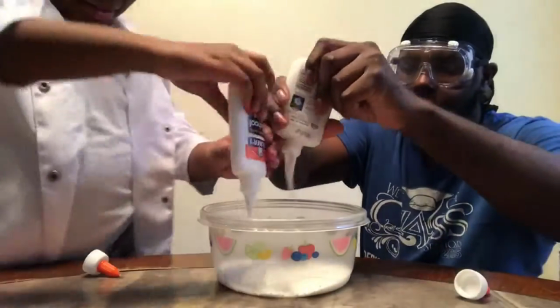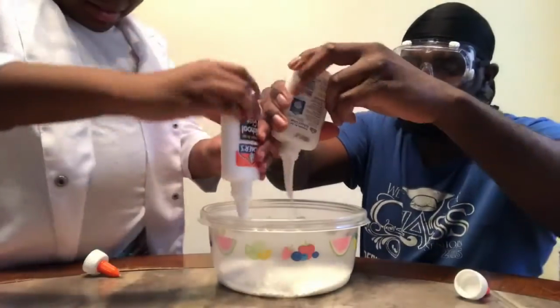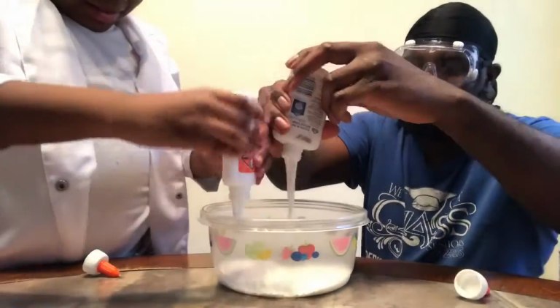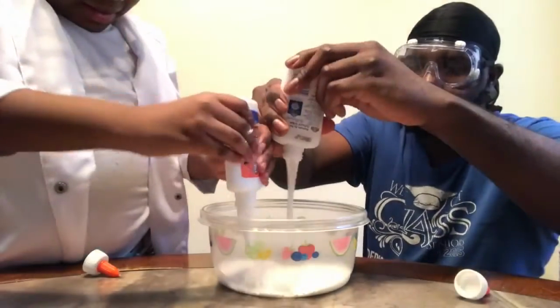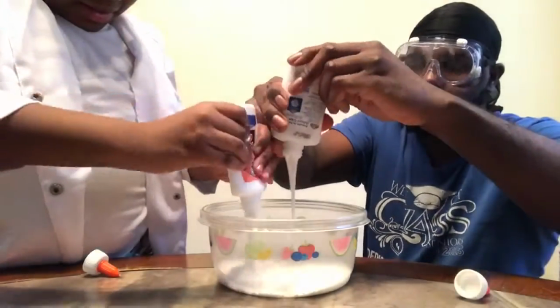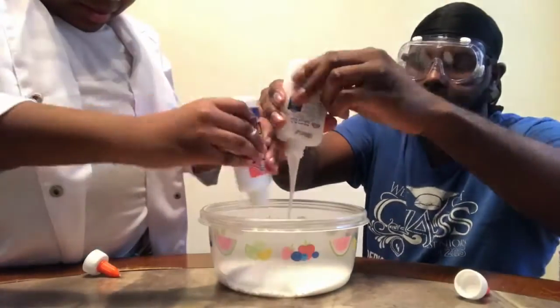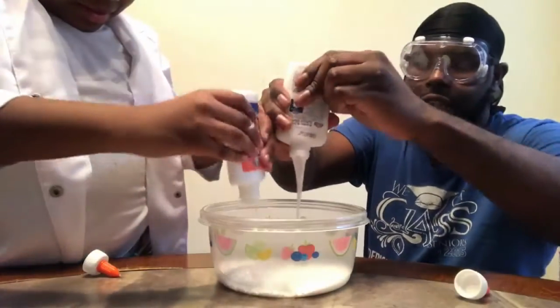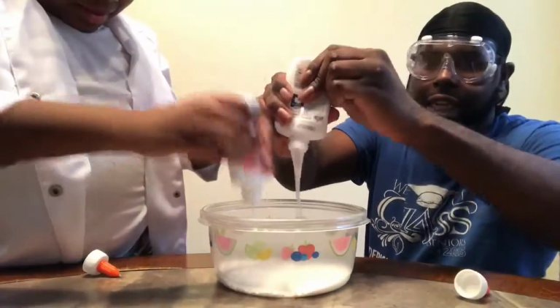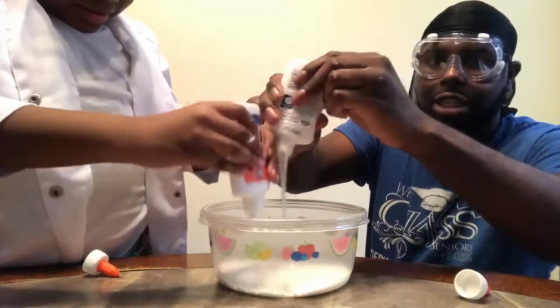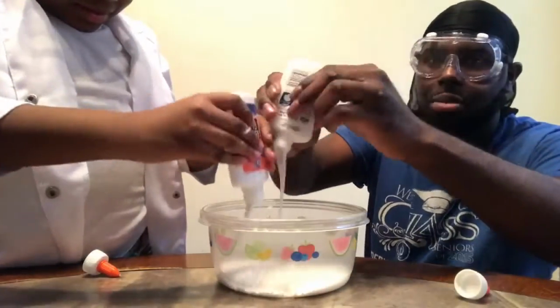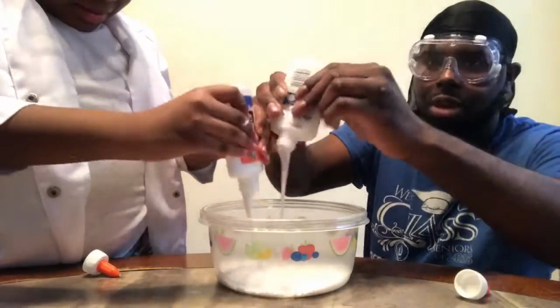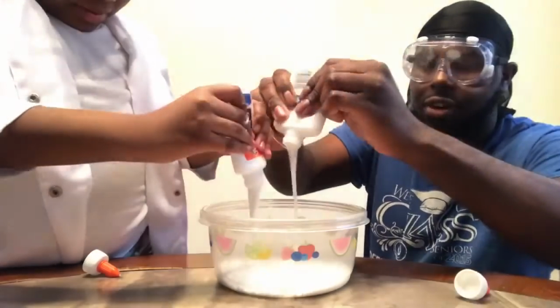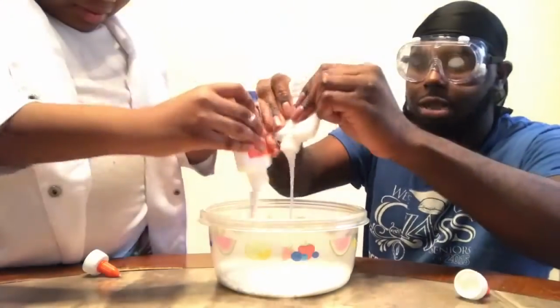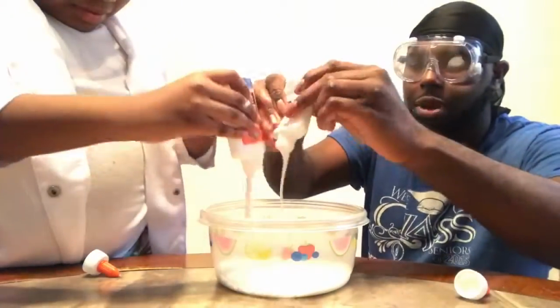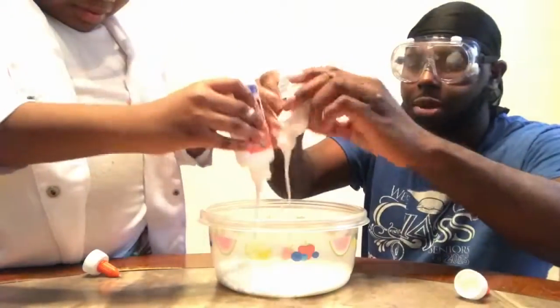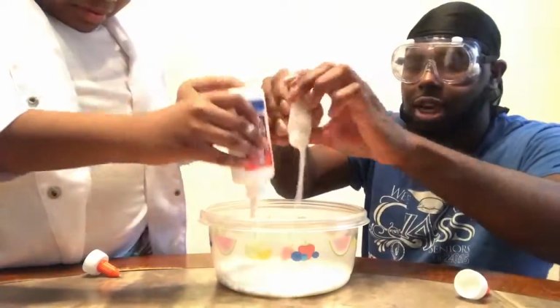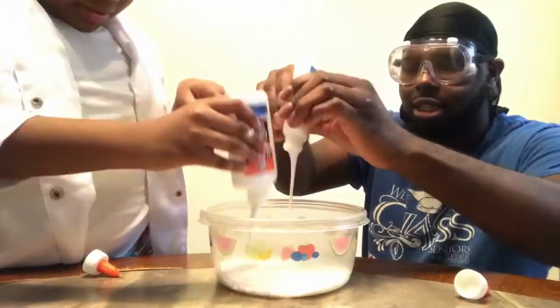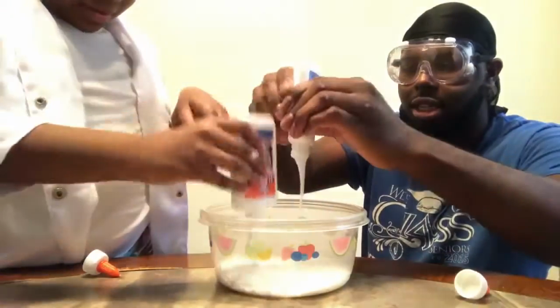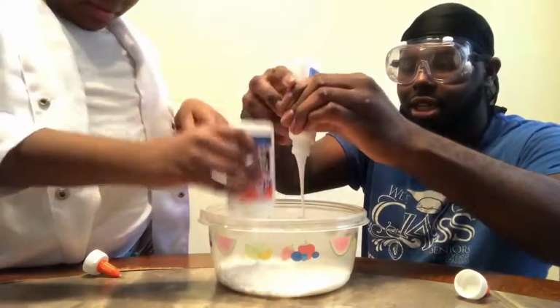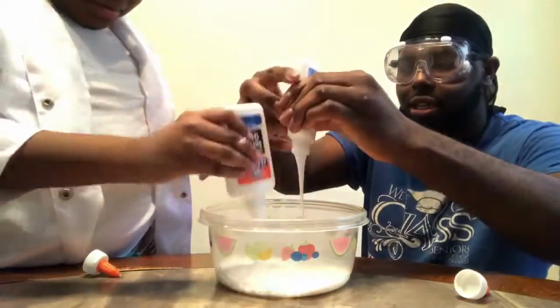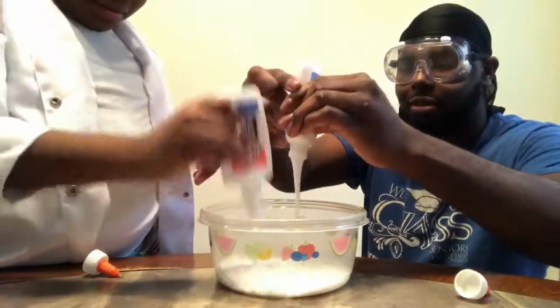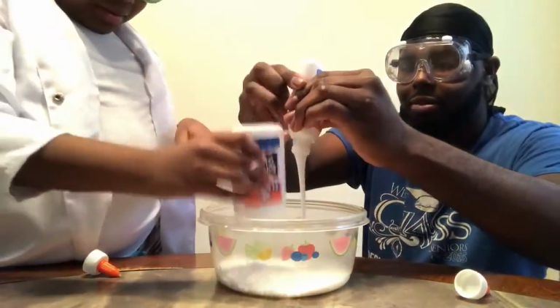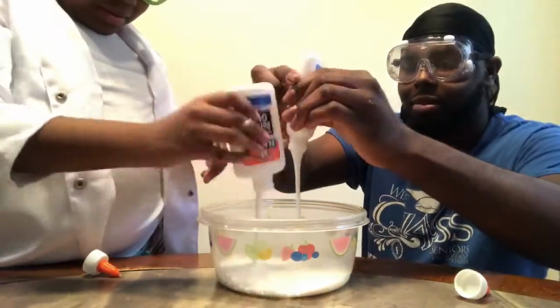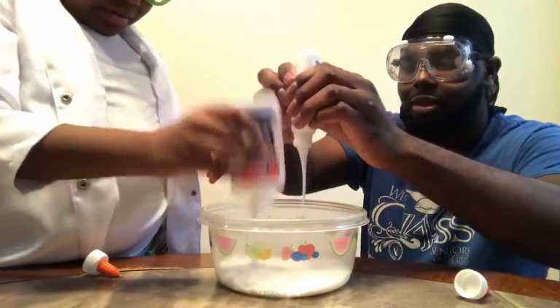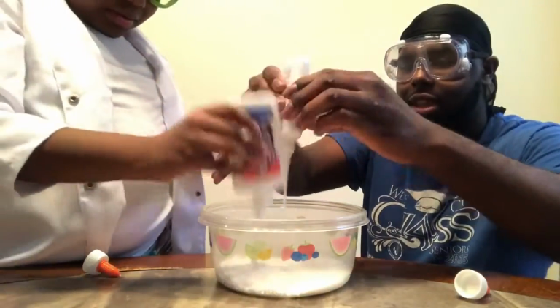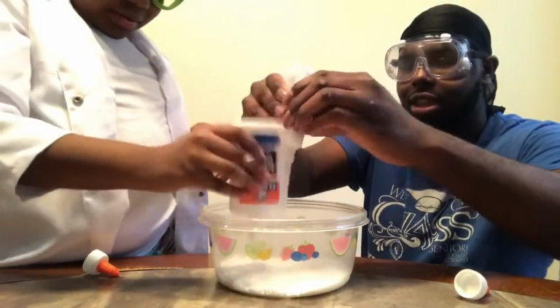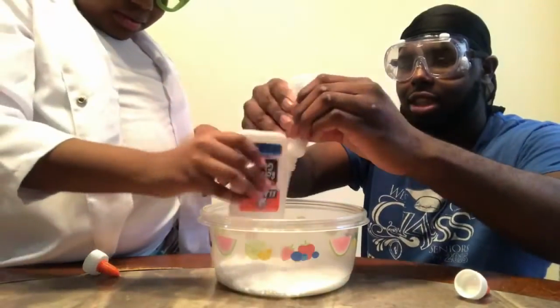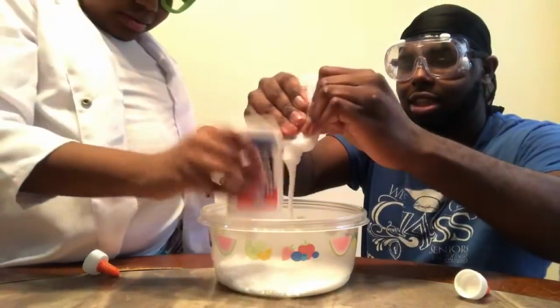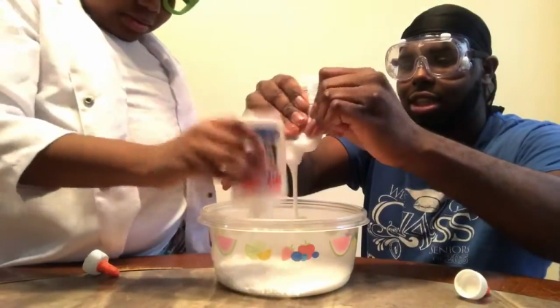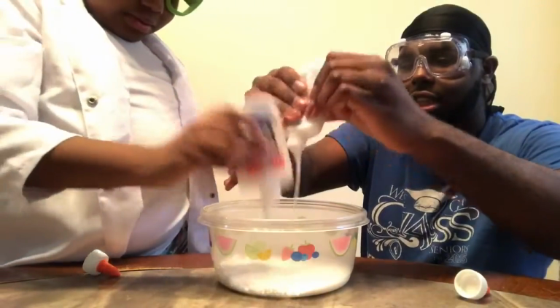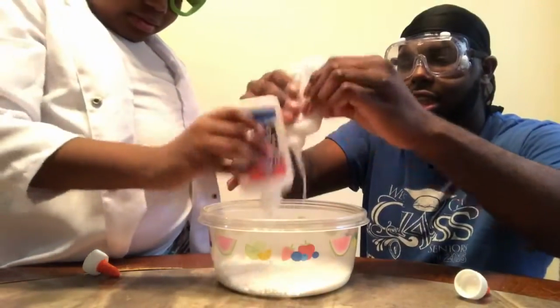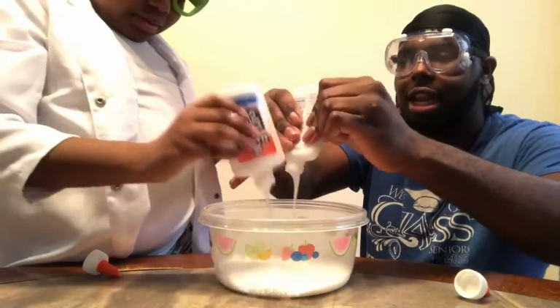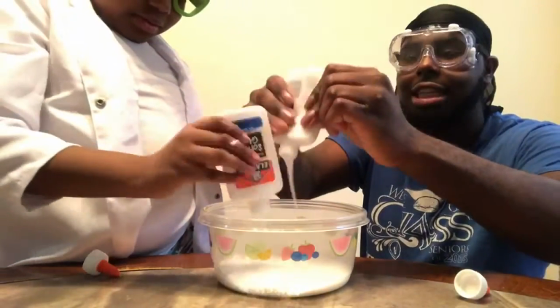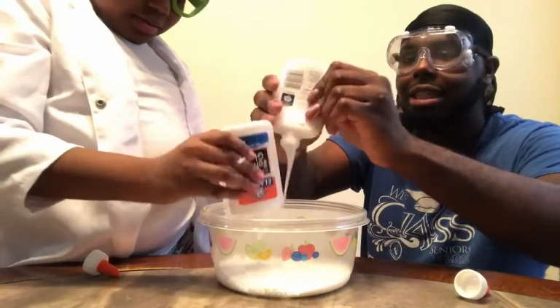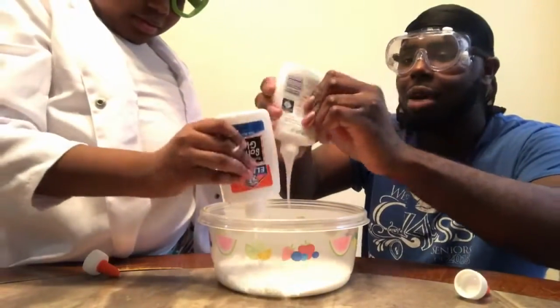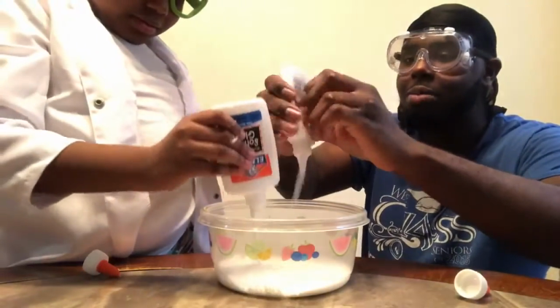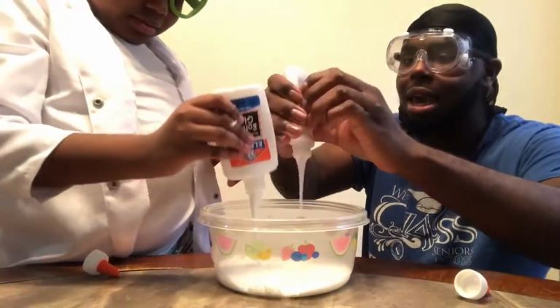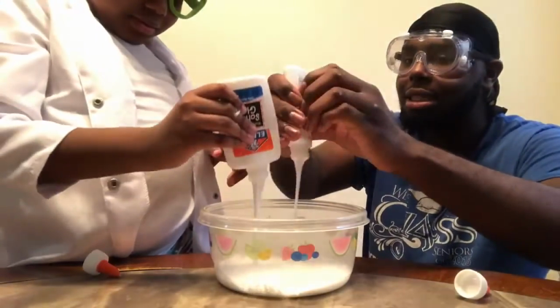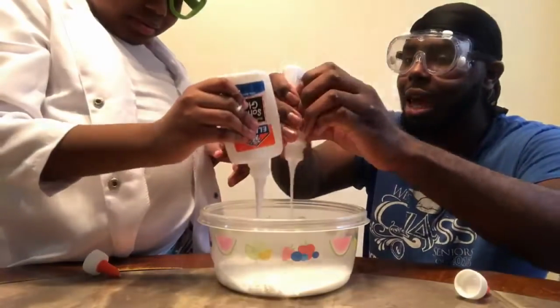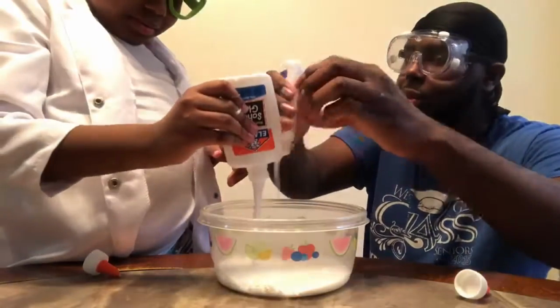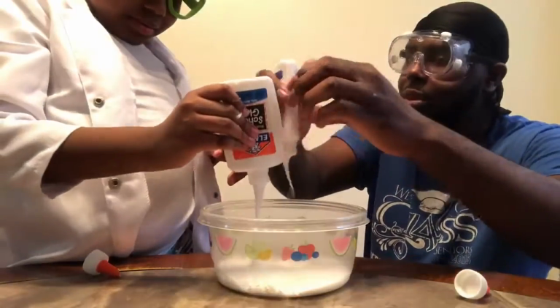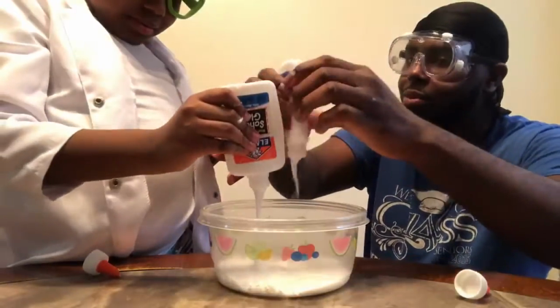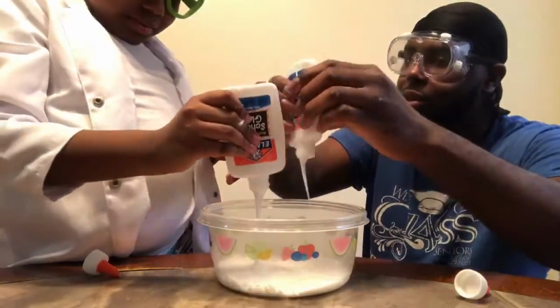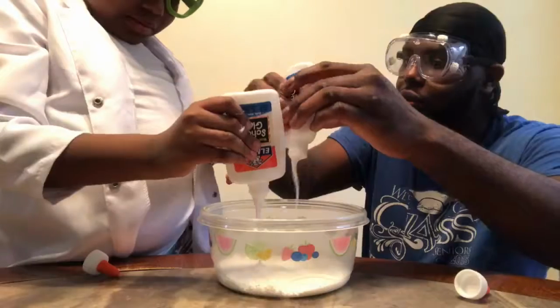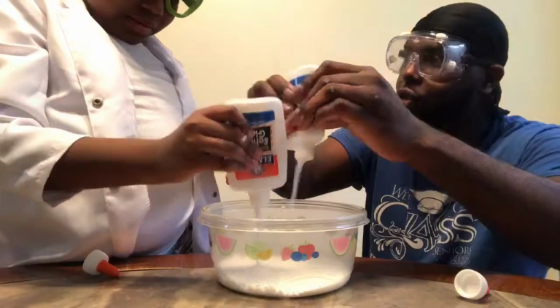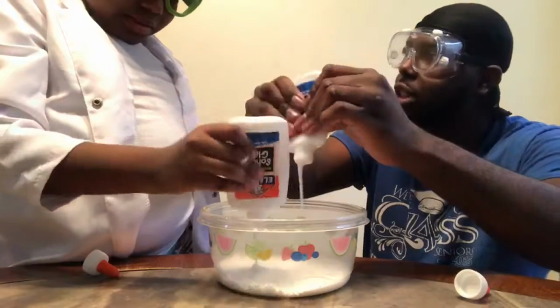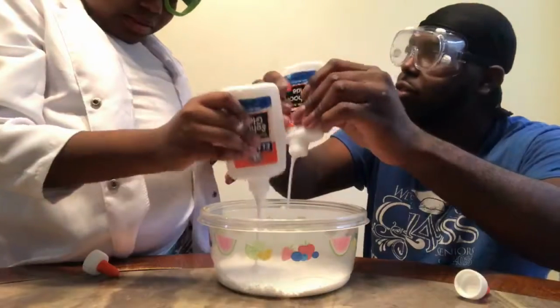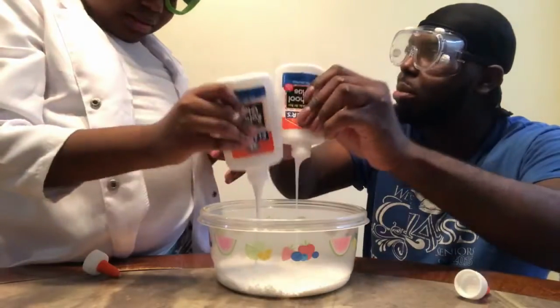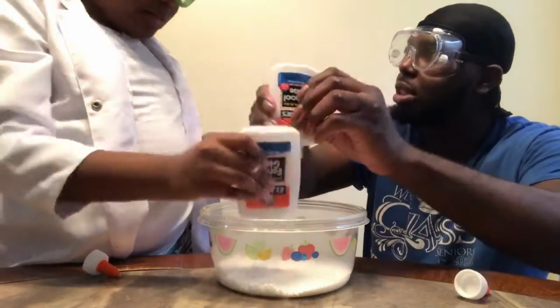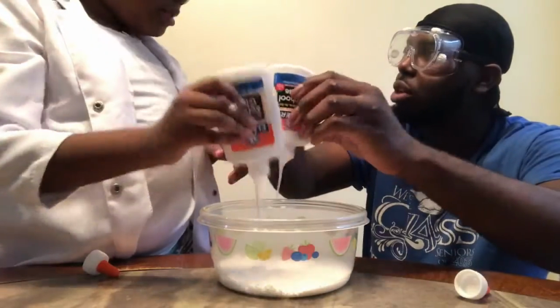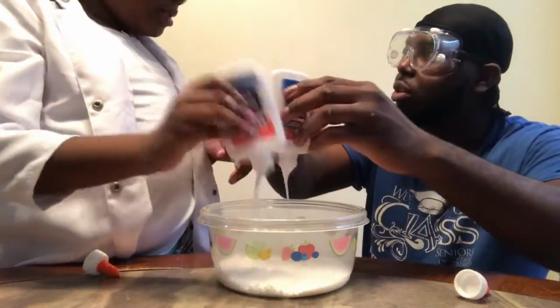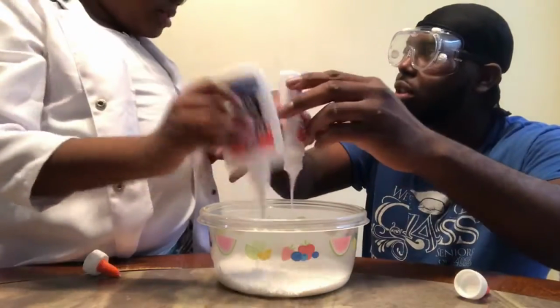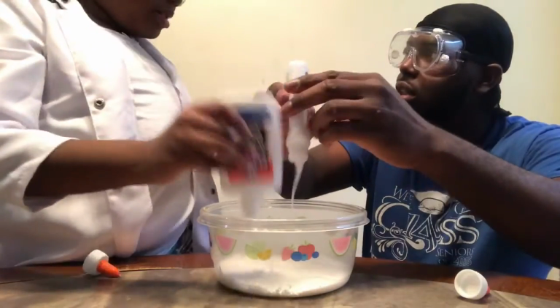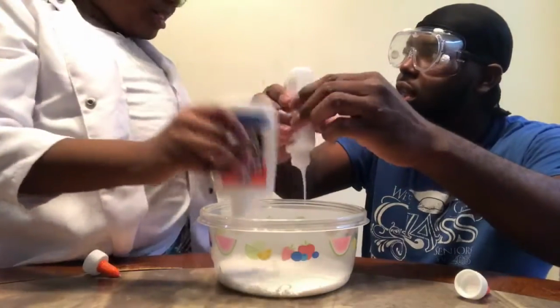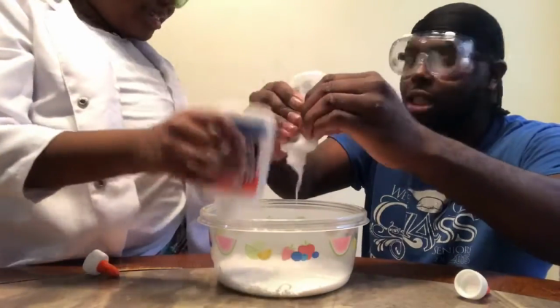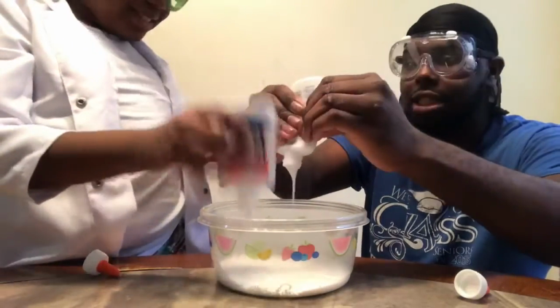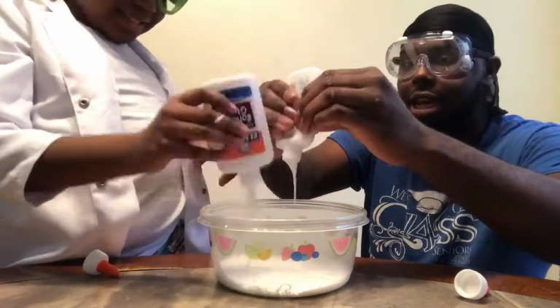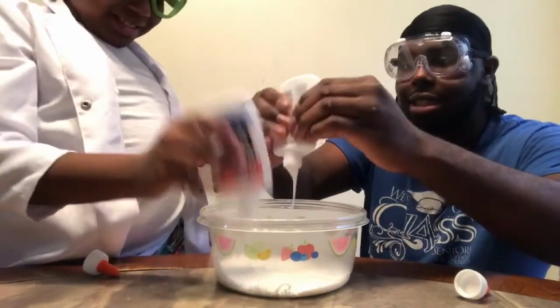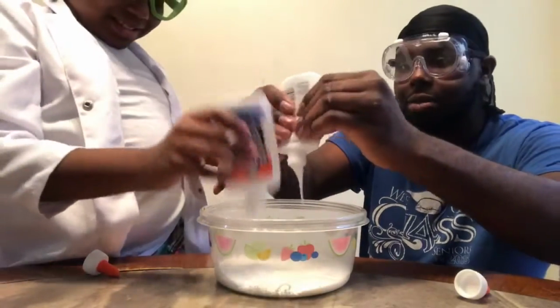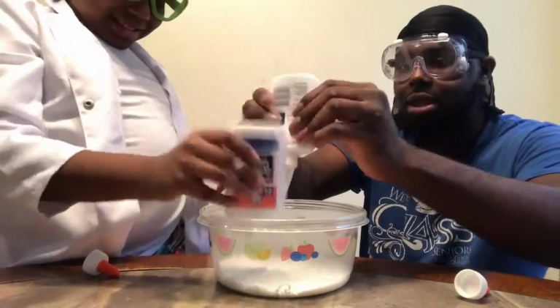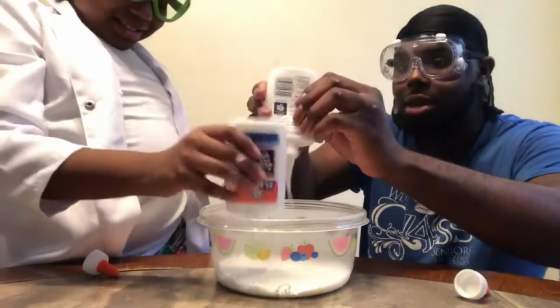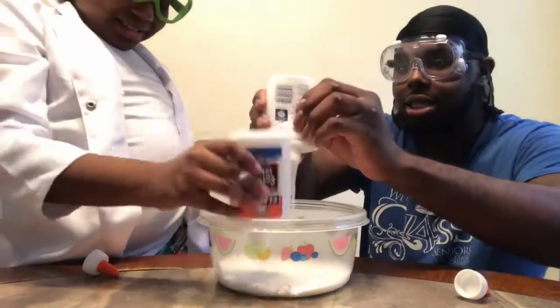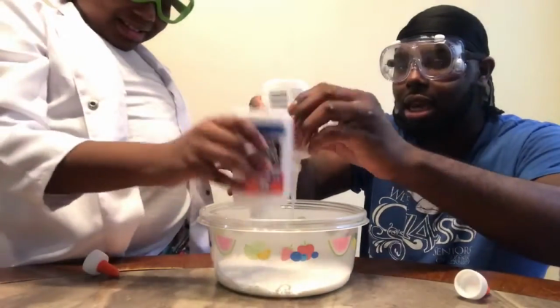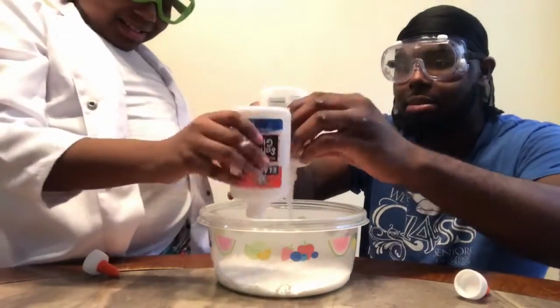This is going to be a fun experiment. The last time we made a slime, there was a huge amount of glue — that's the last time we made a slime.